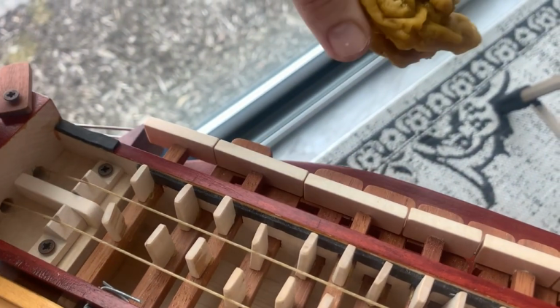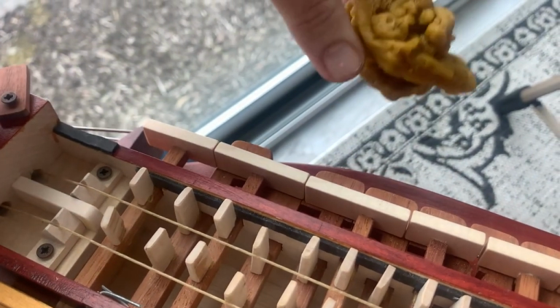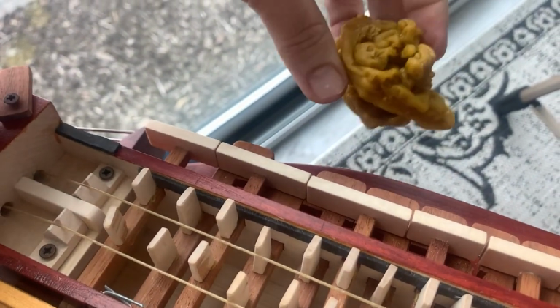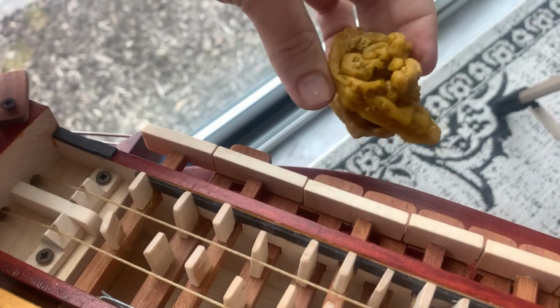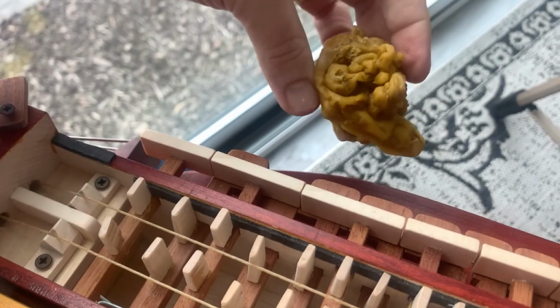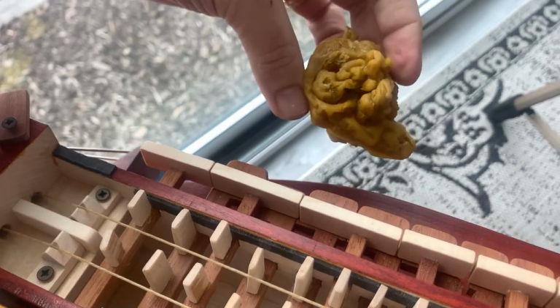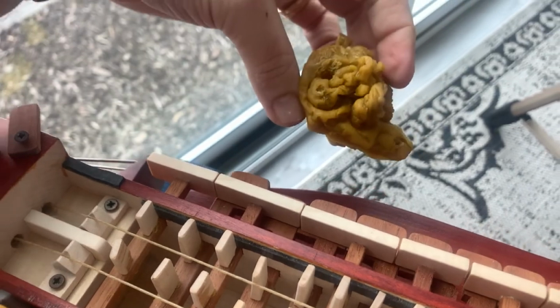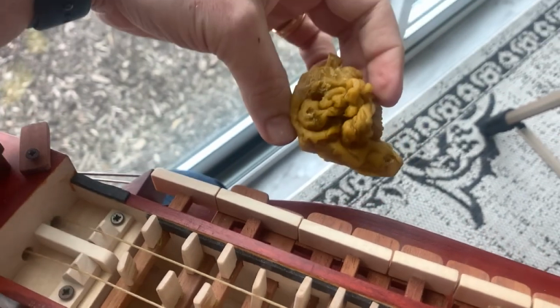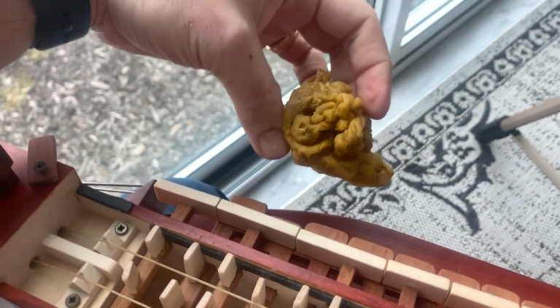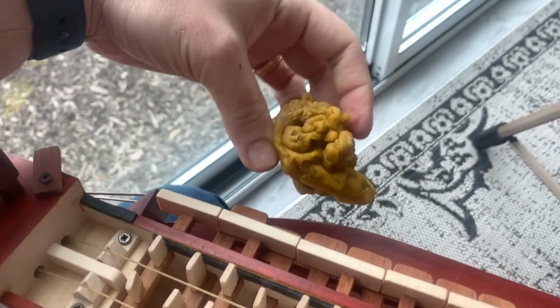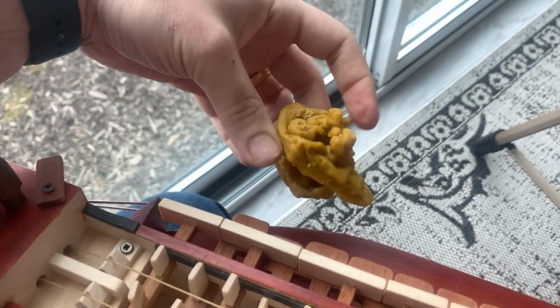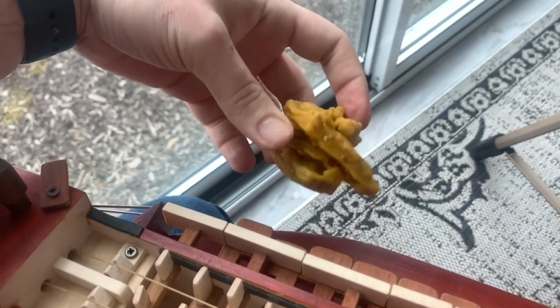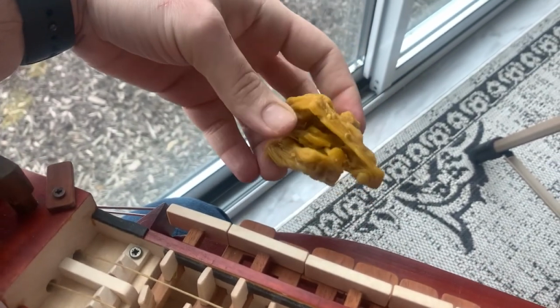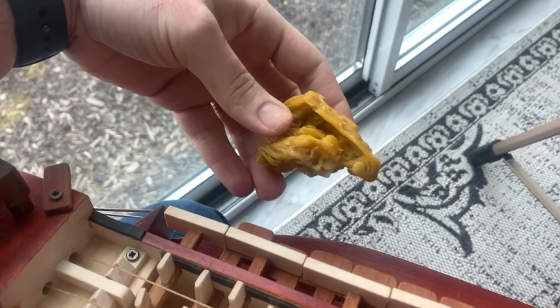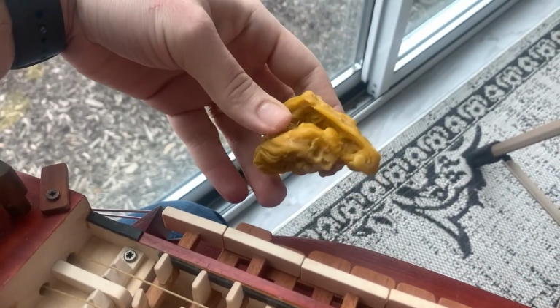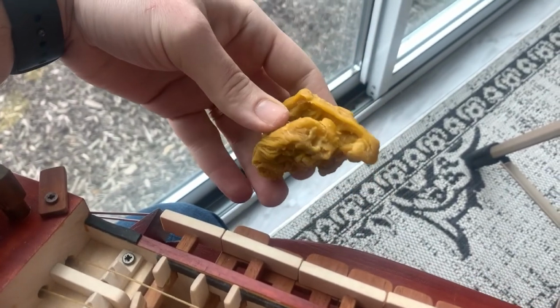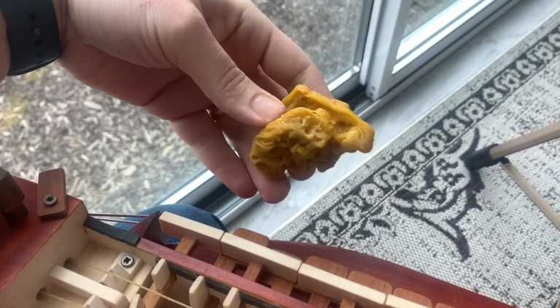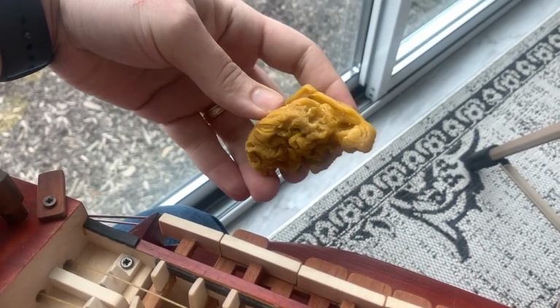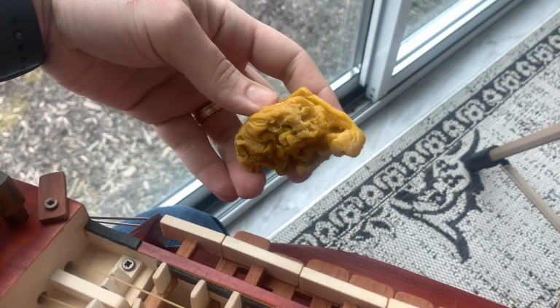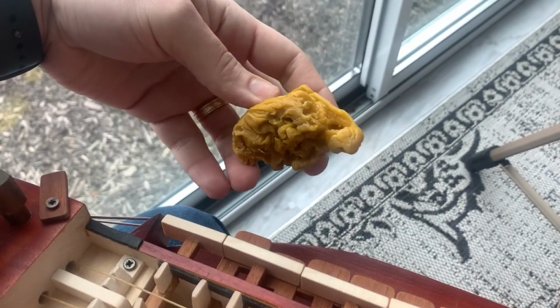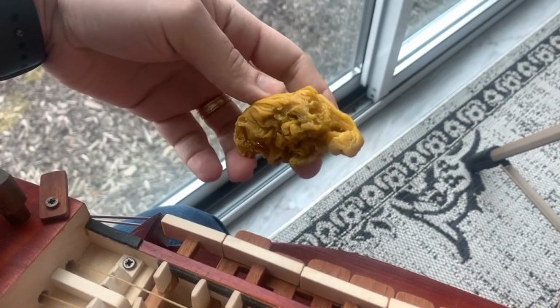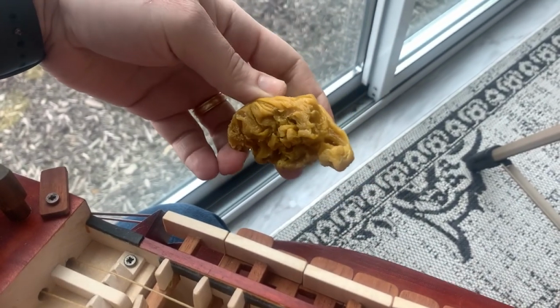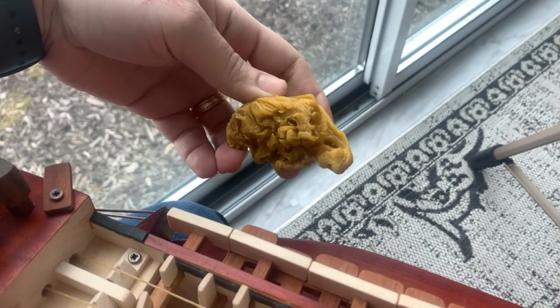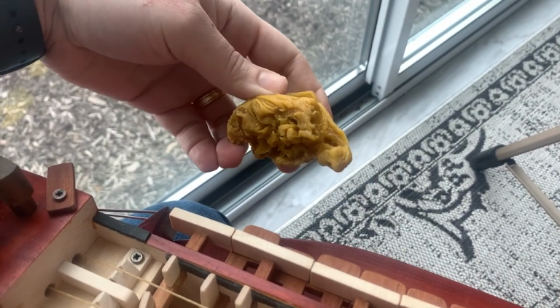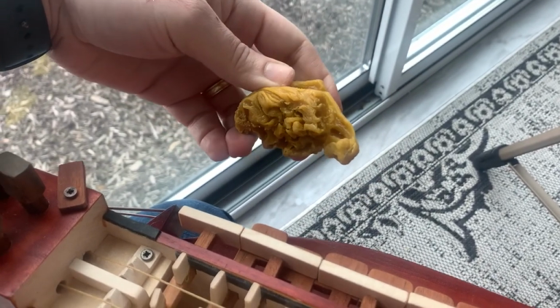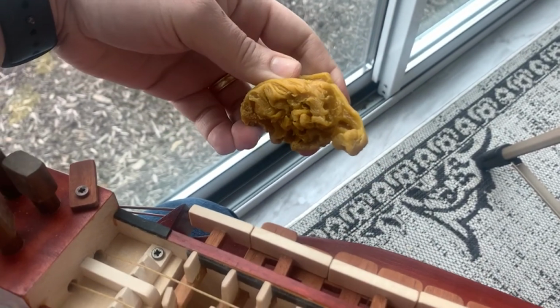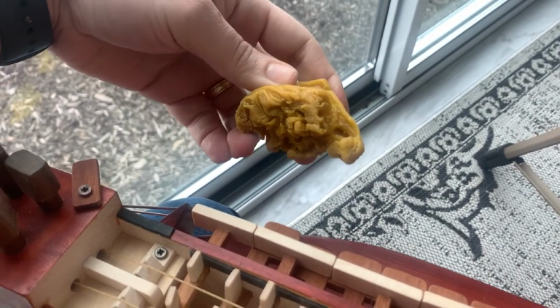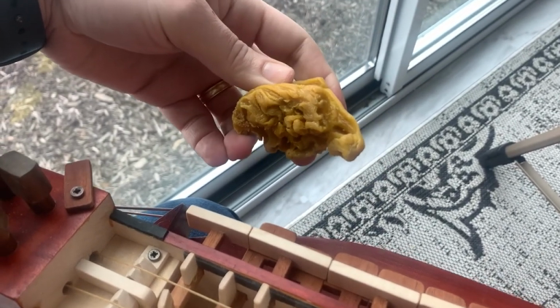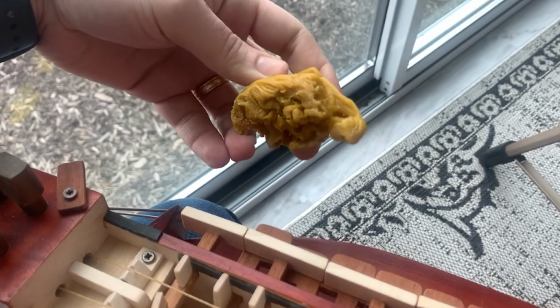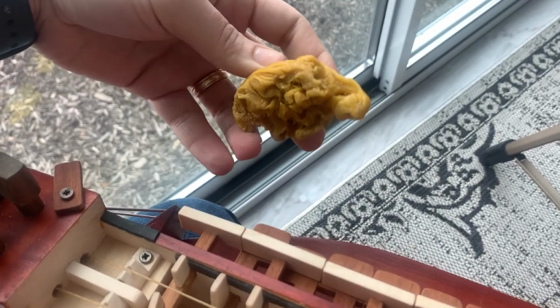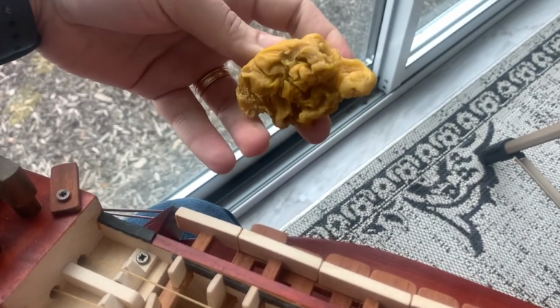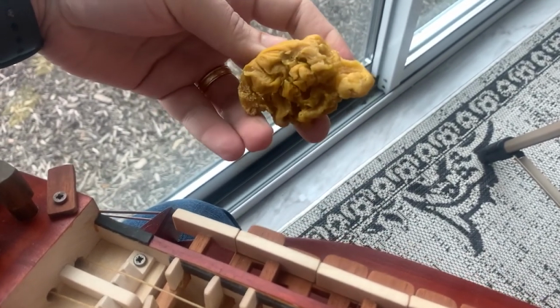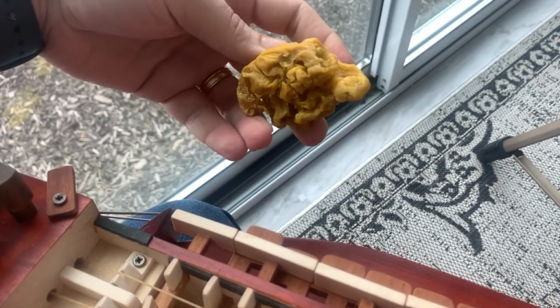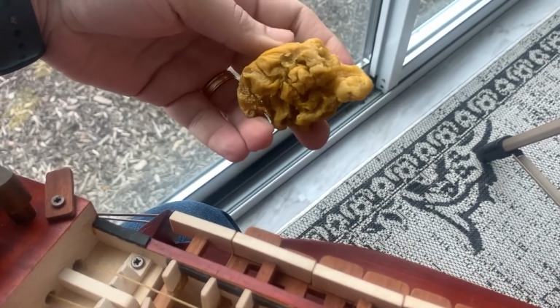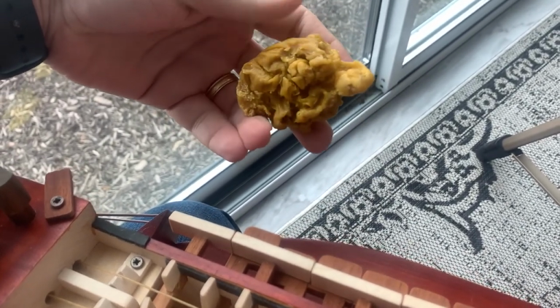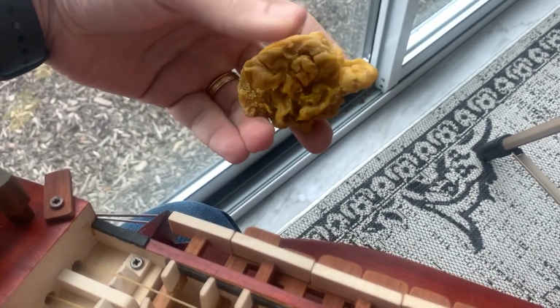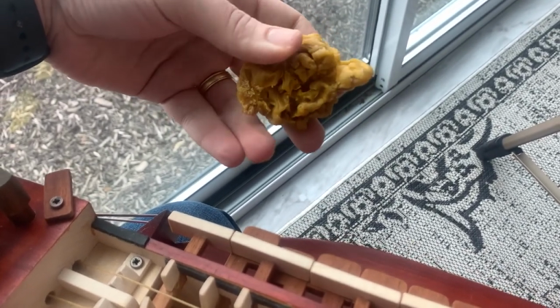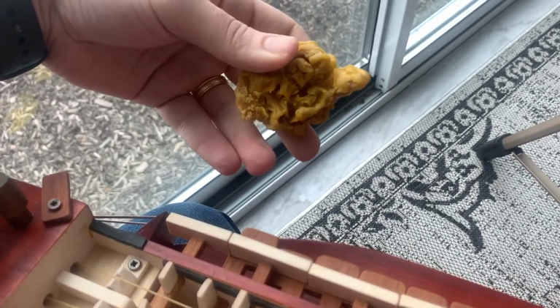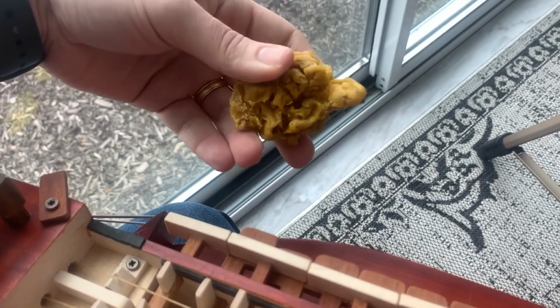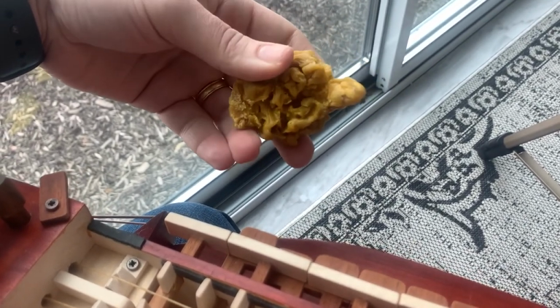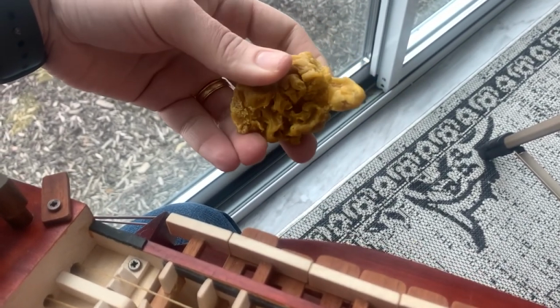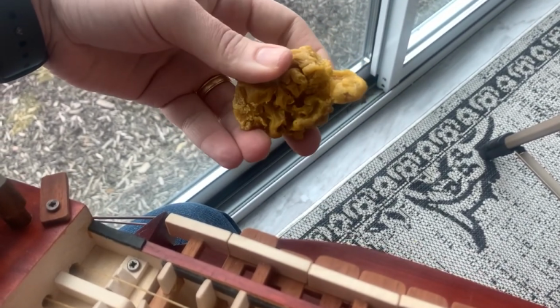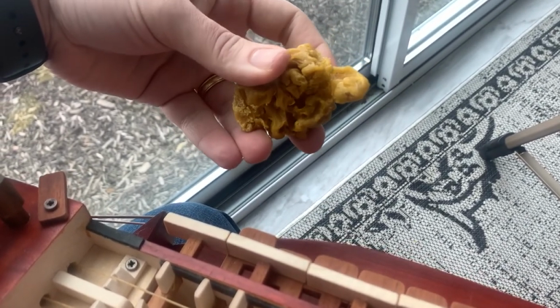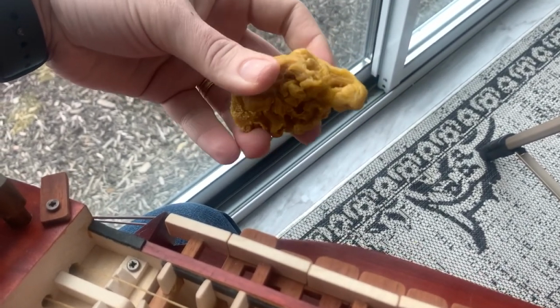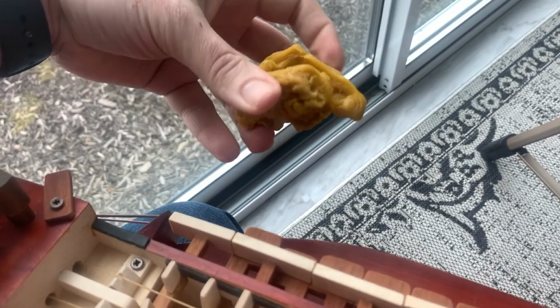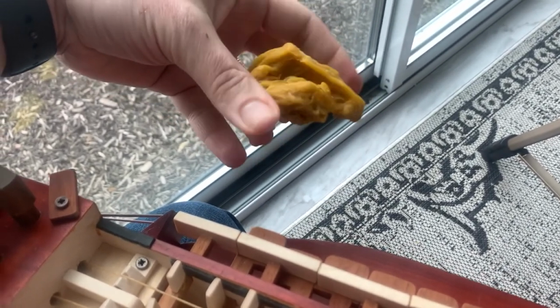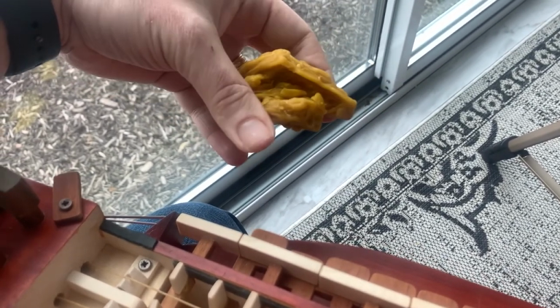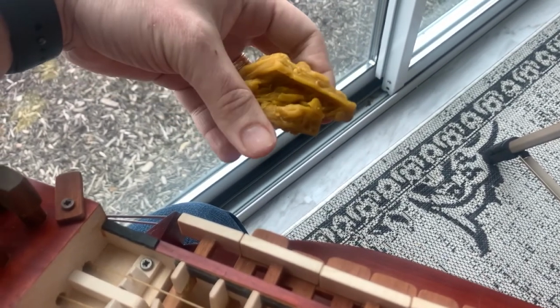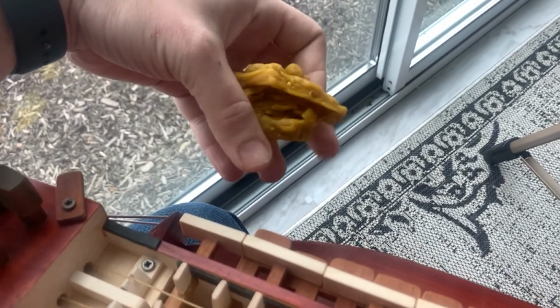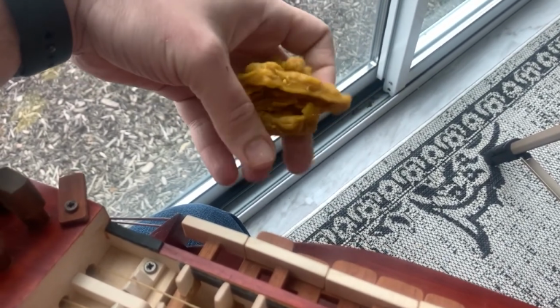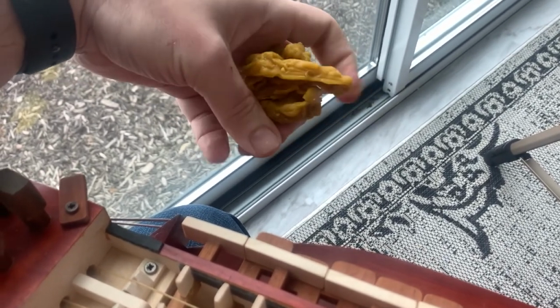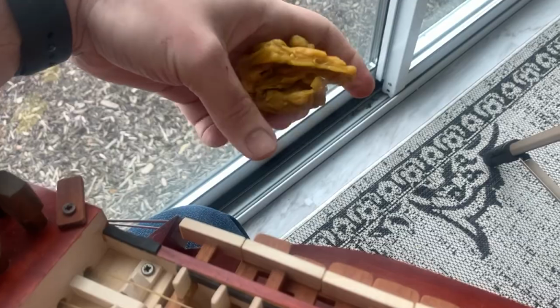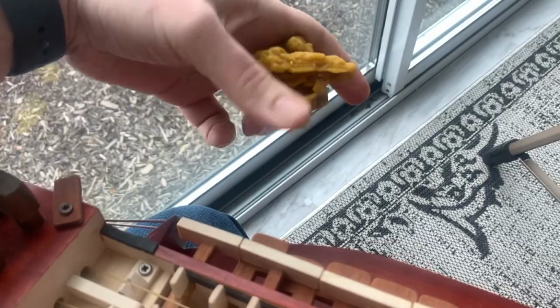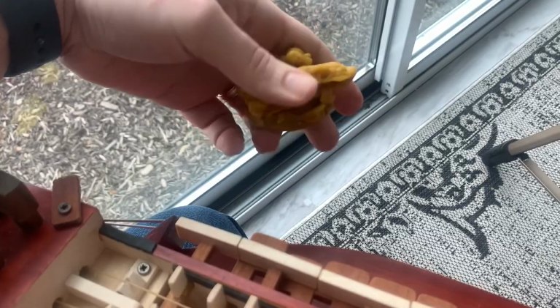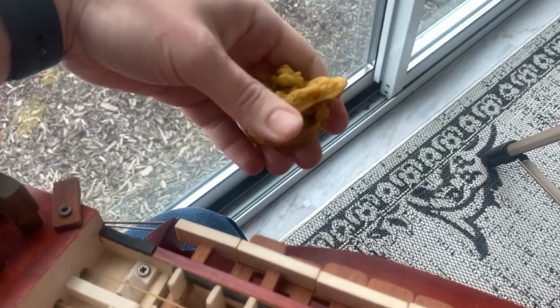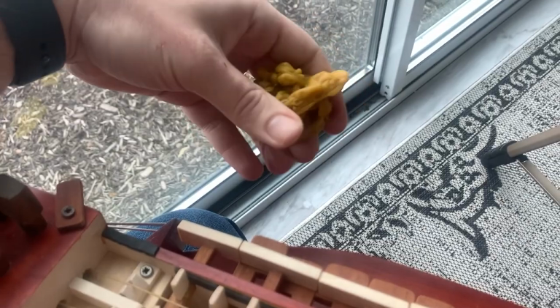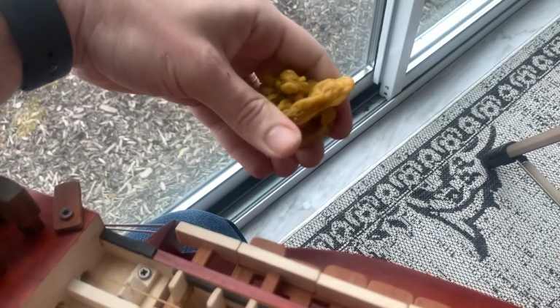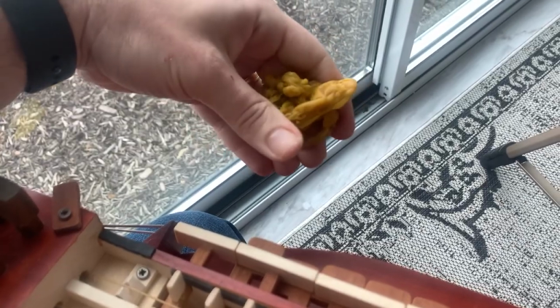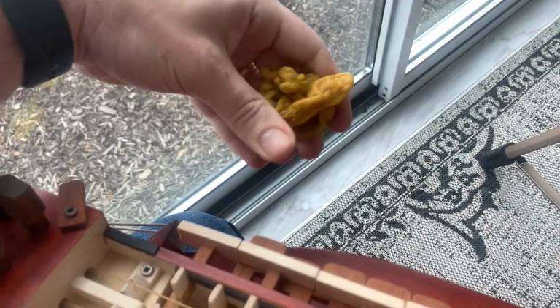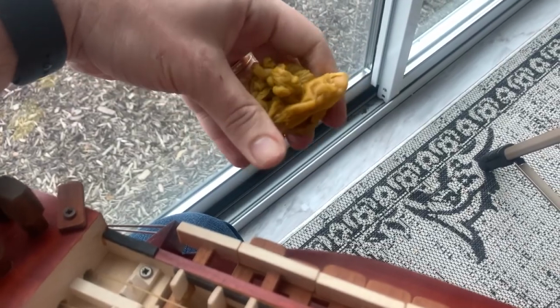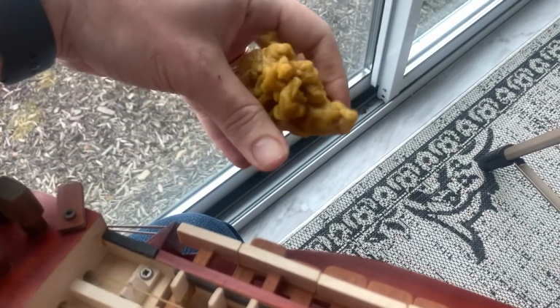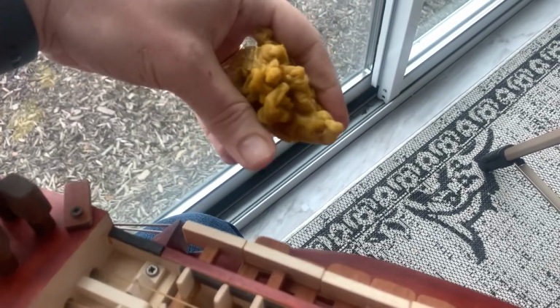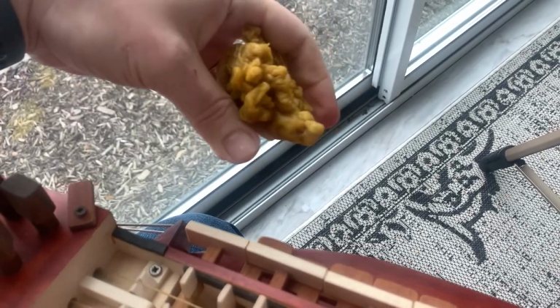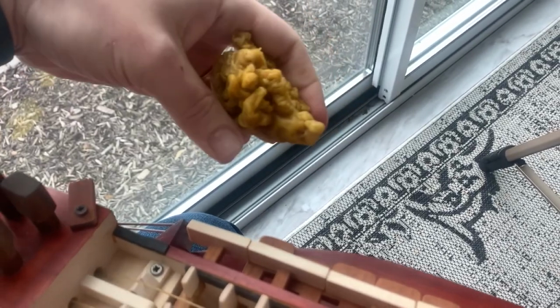This is the beeswax that I rendered today. I'll do a separate video on how to render beeswax to show you how I did that from the beeswax from my bees.